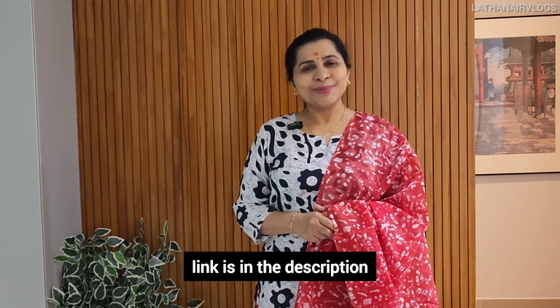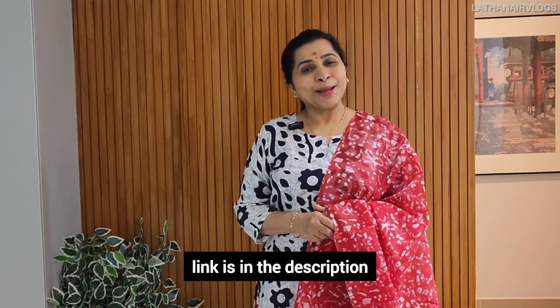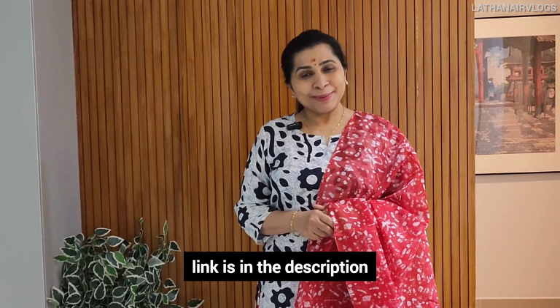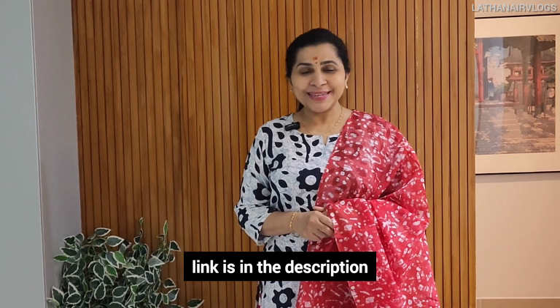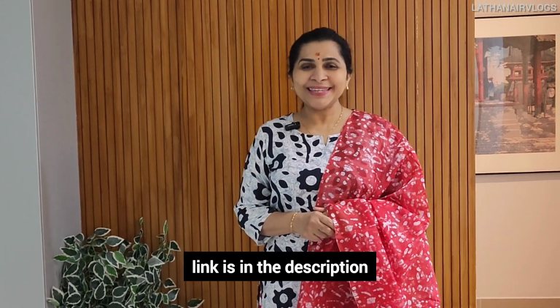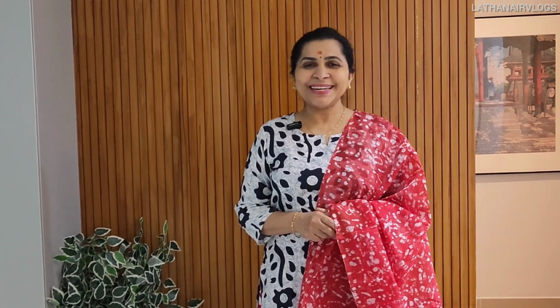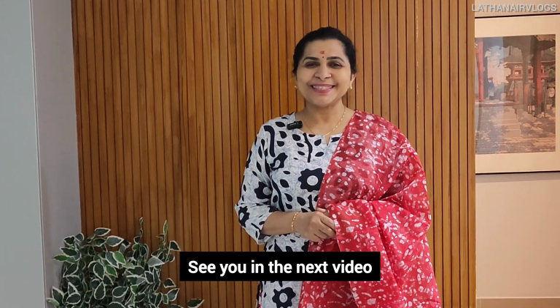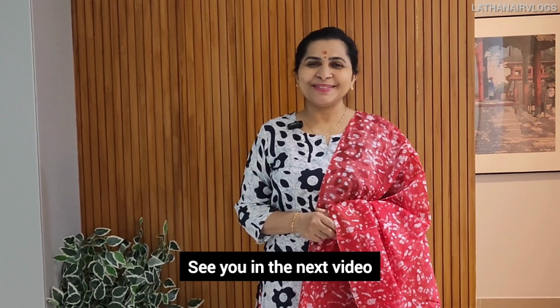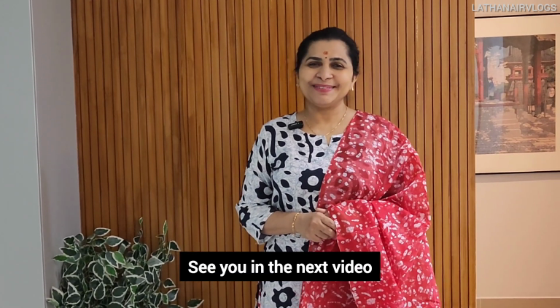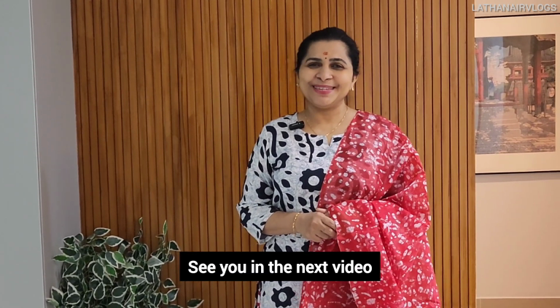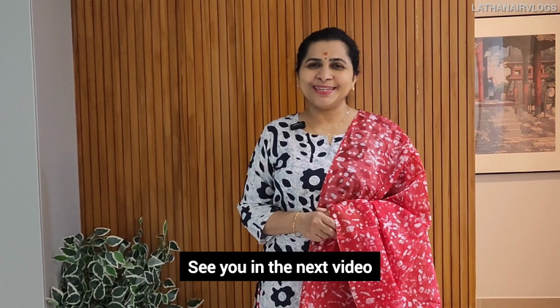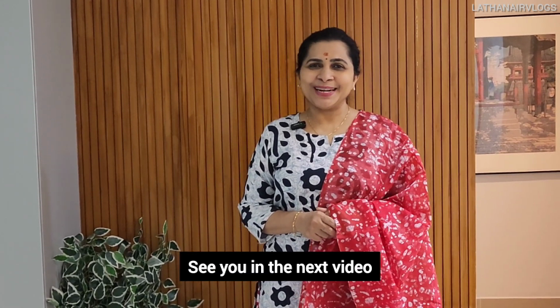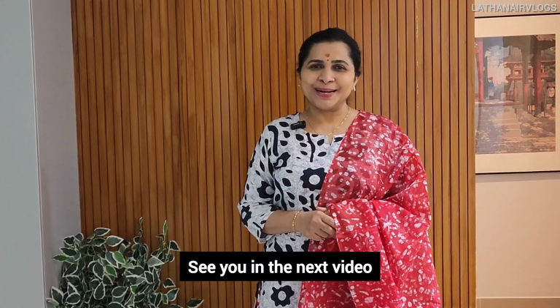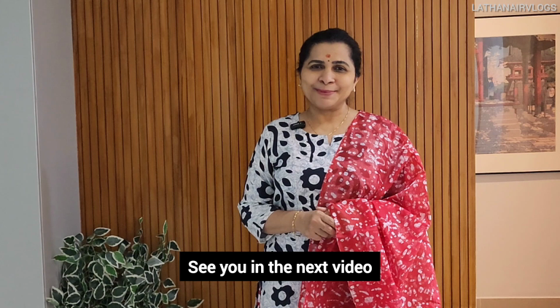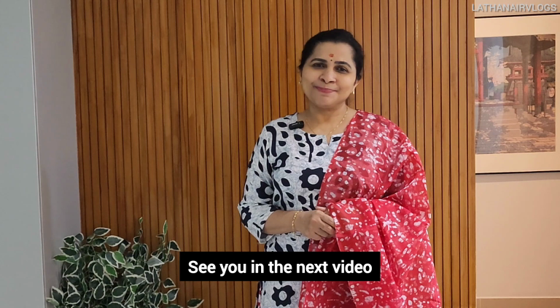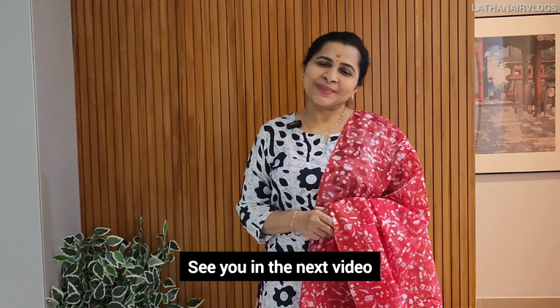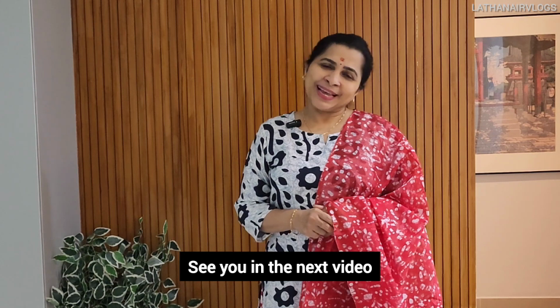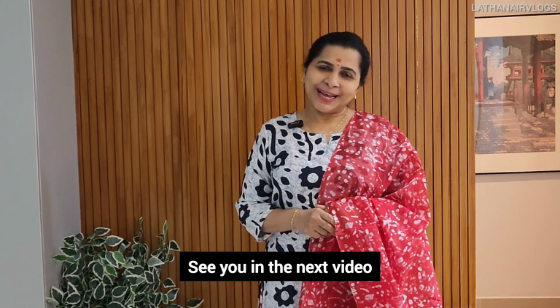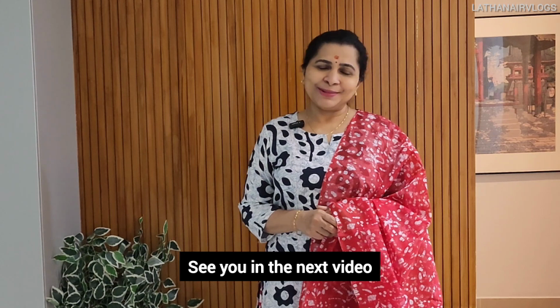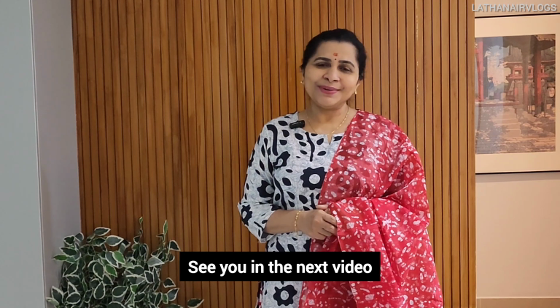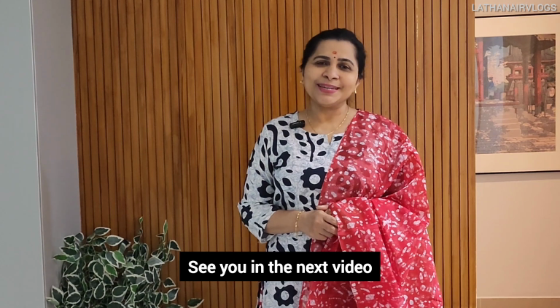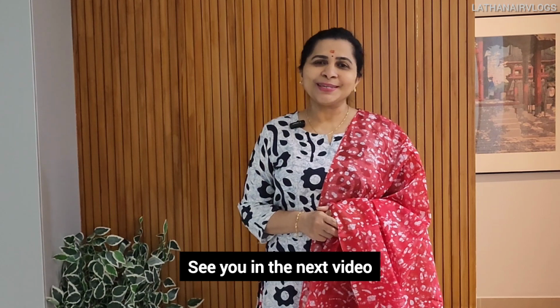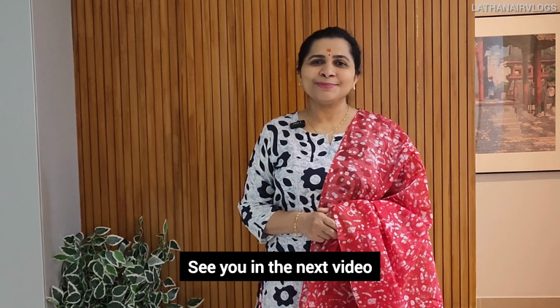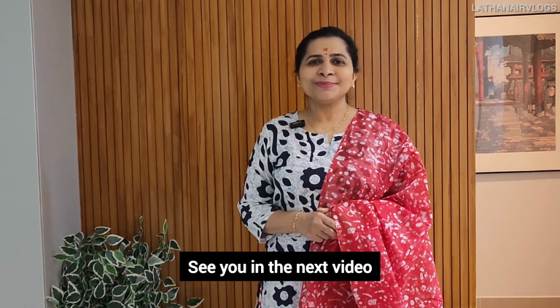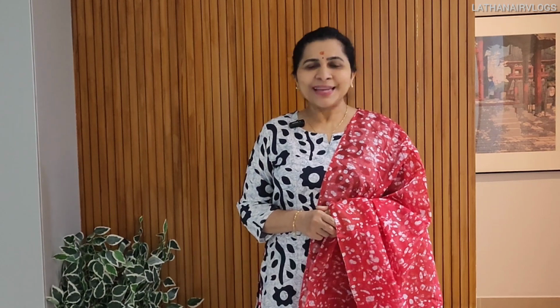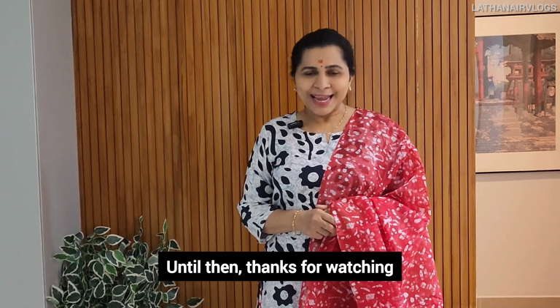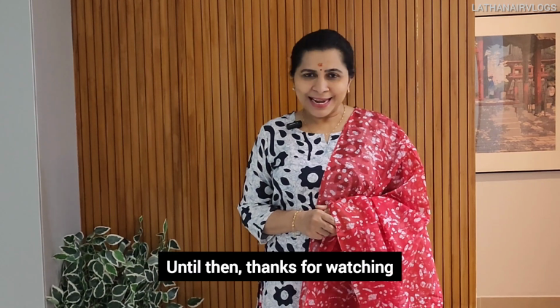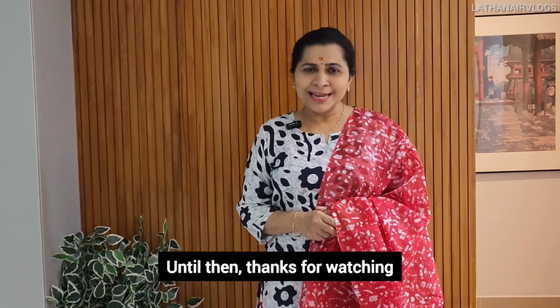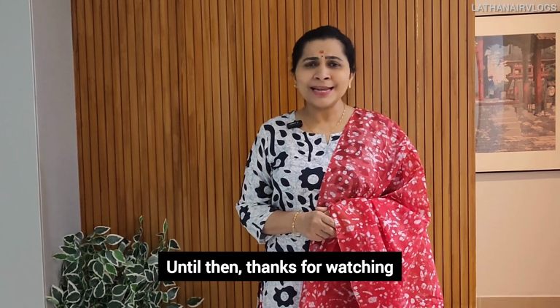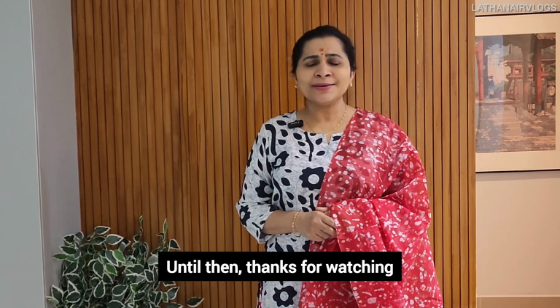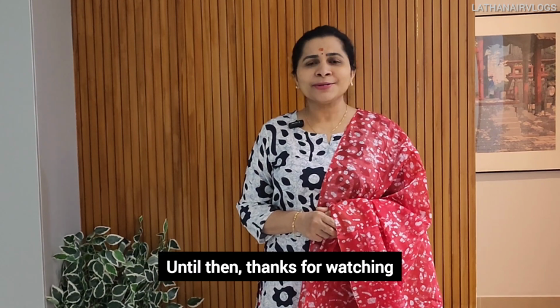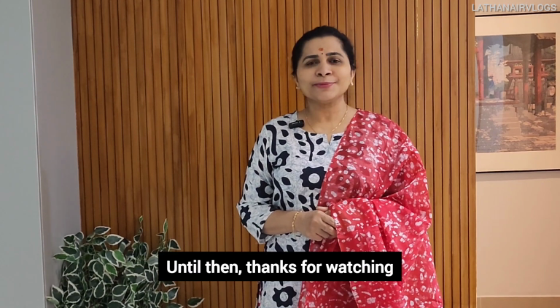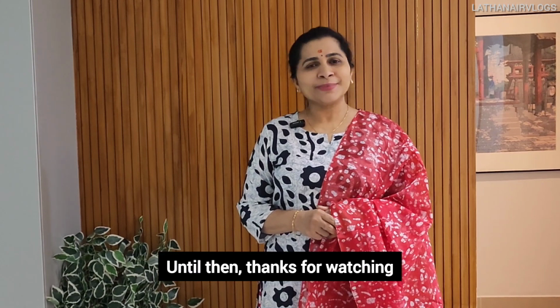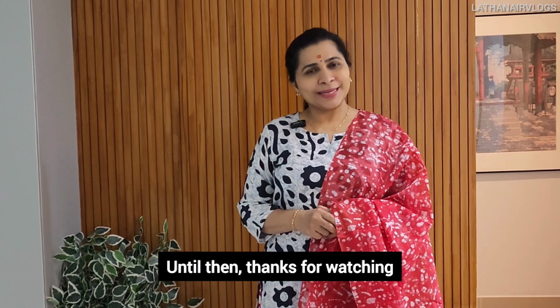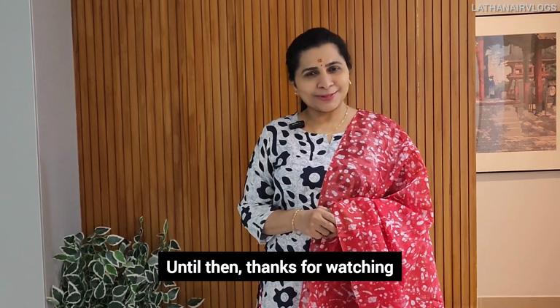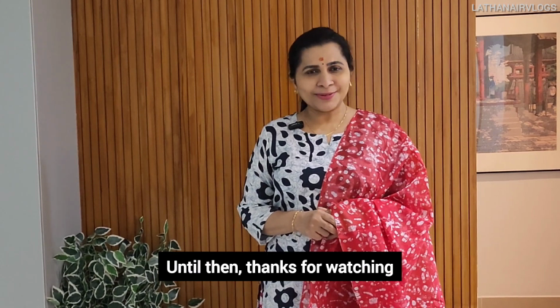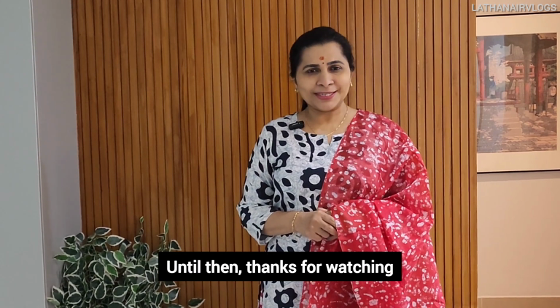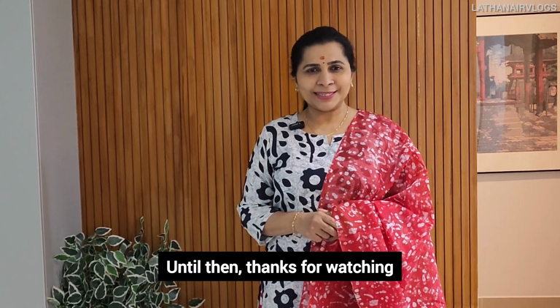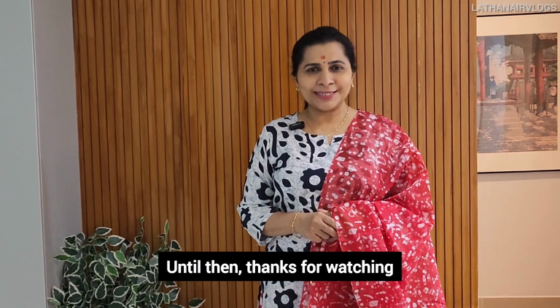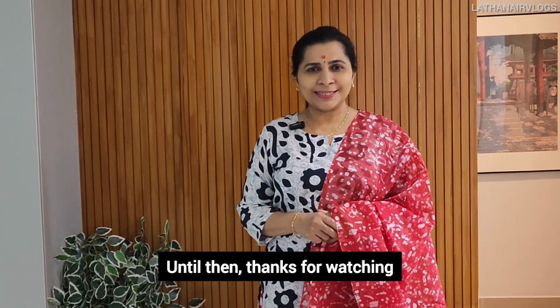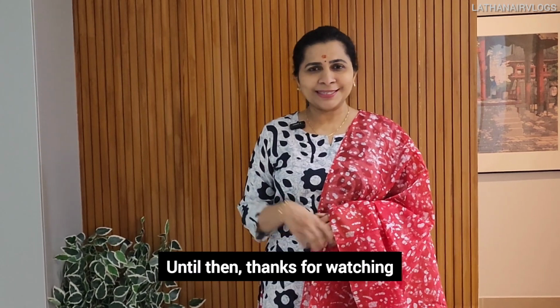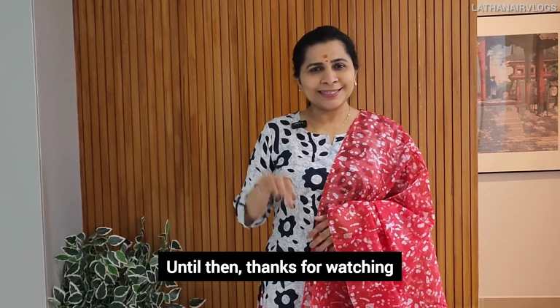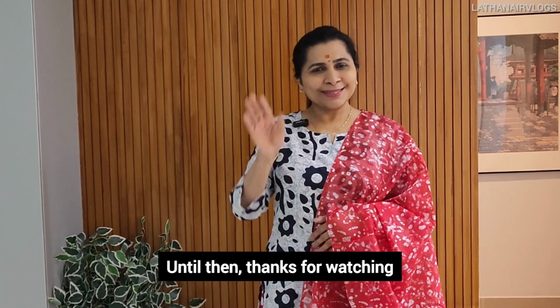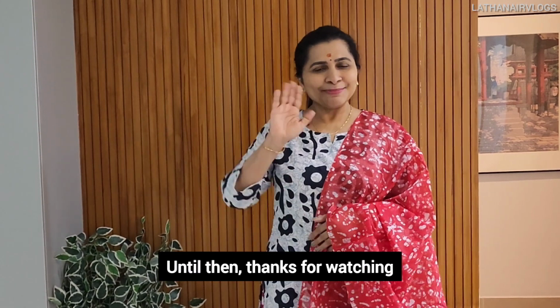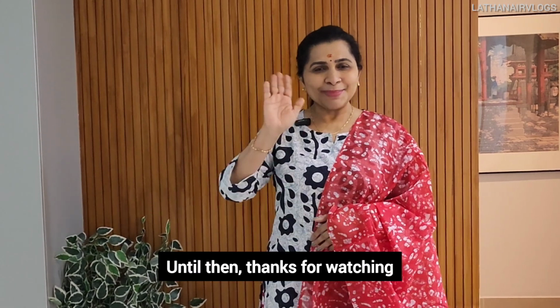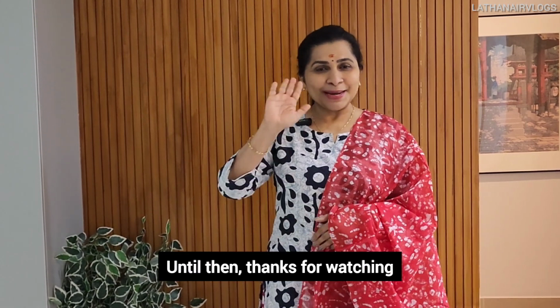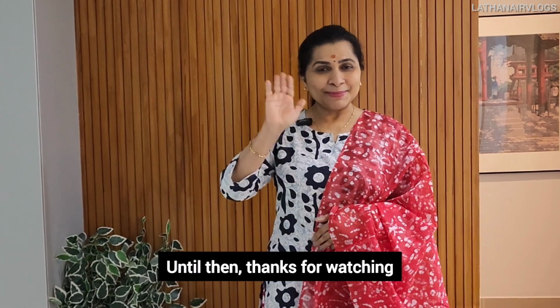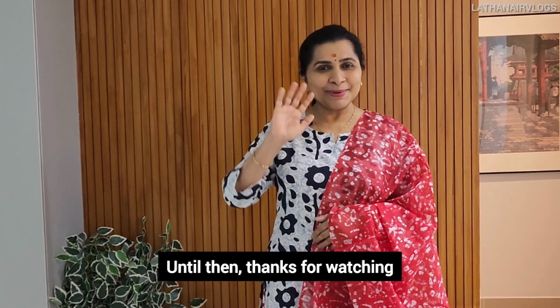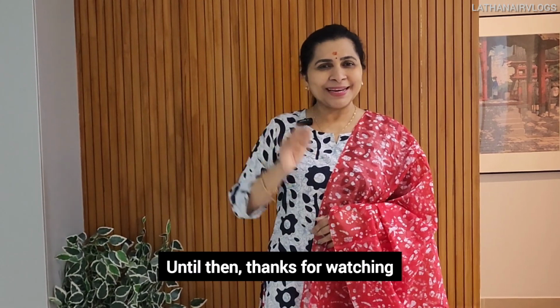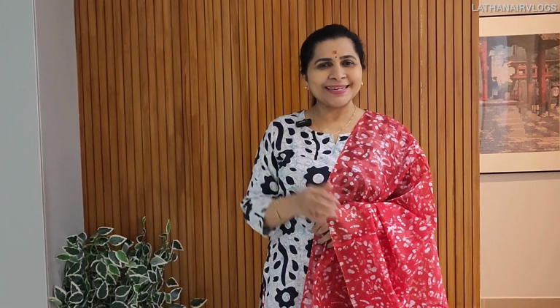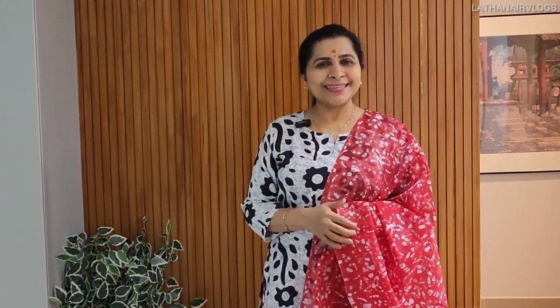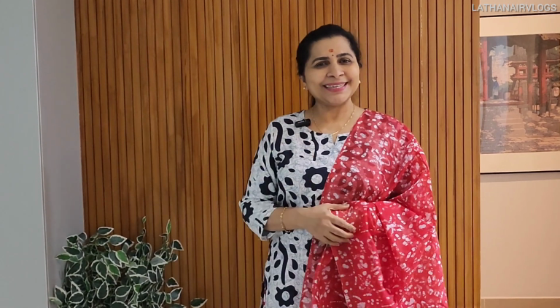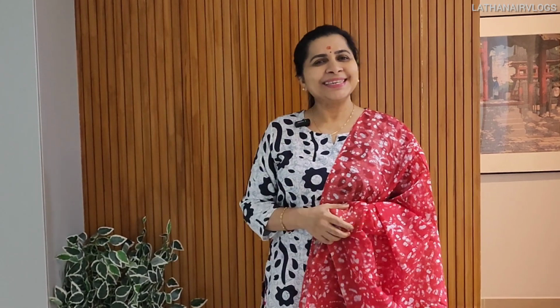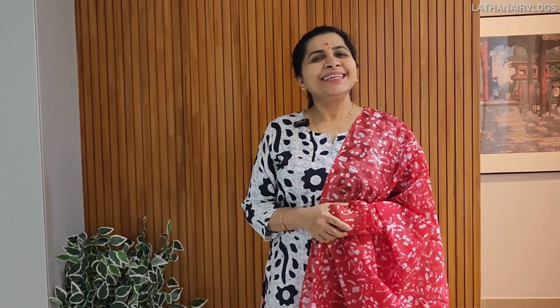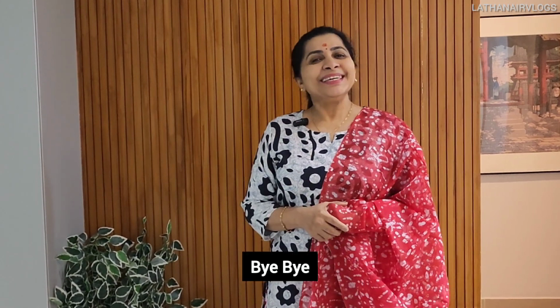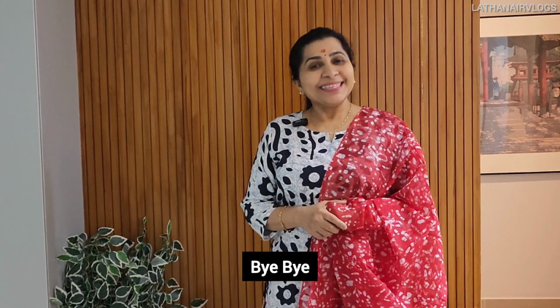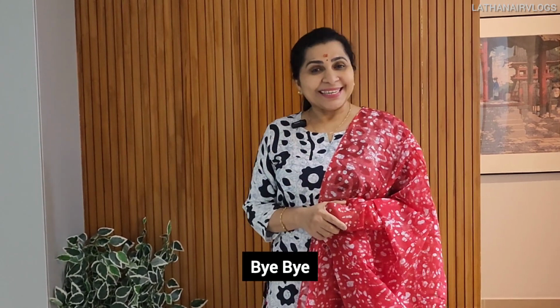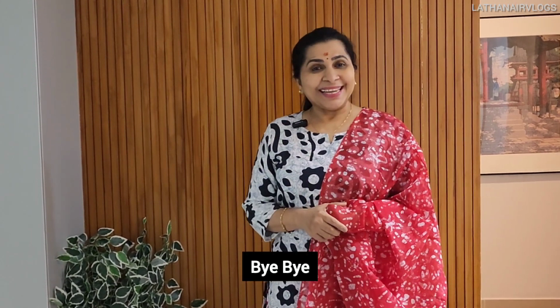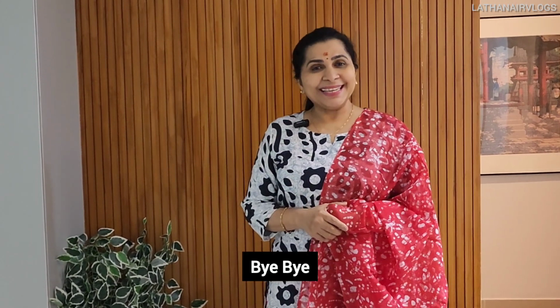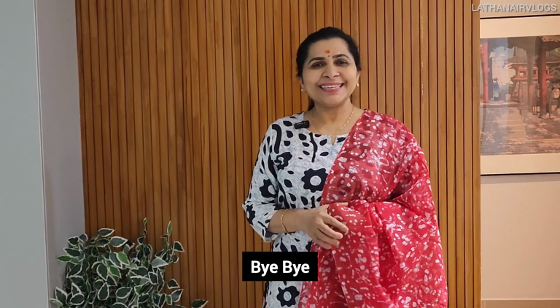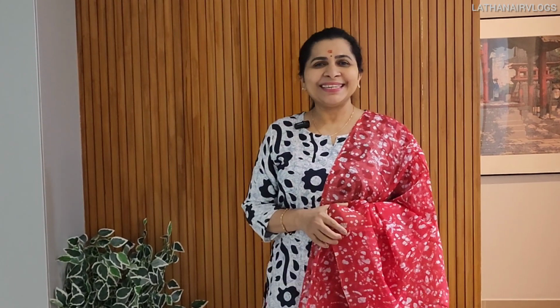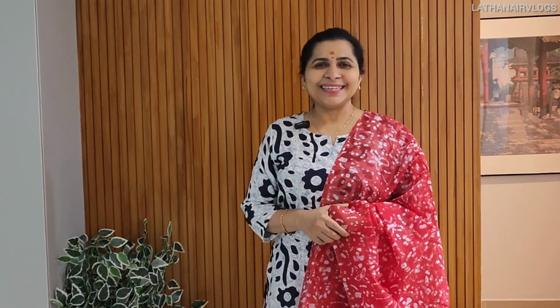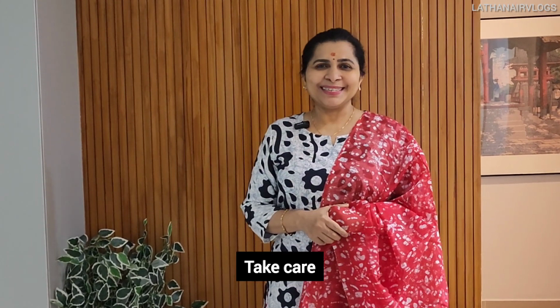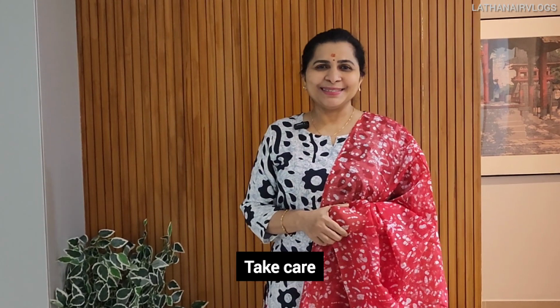I will watch this video. Thanks for watching. Bye bye. Take care.